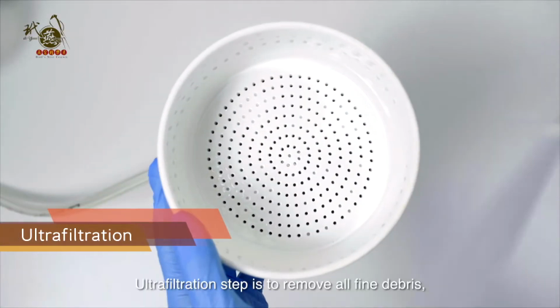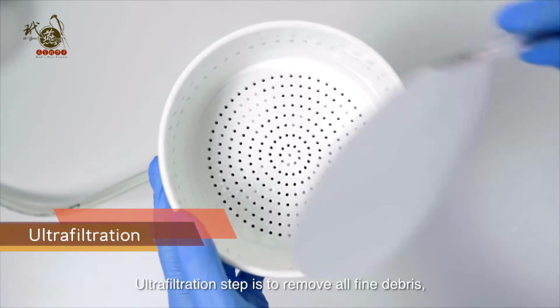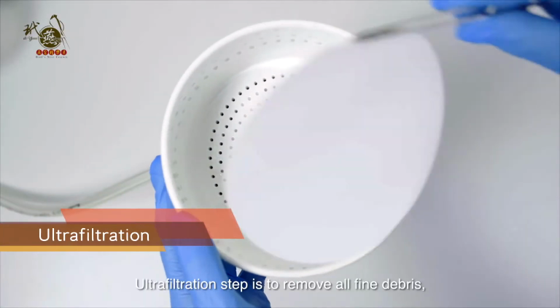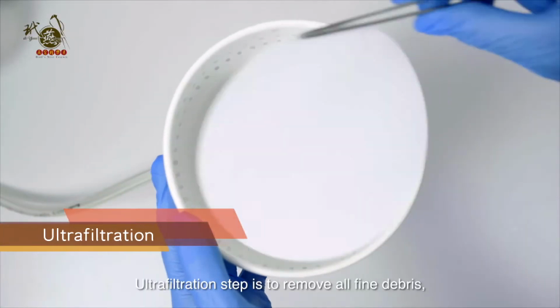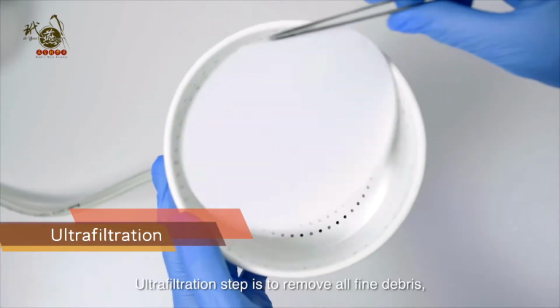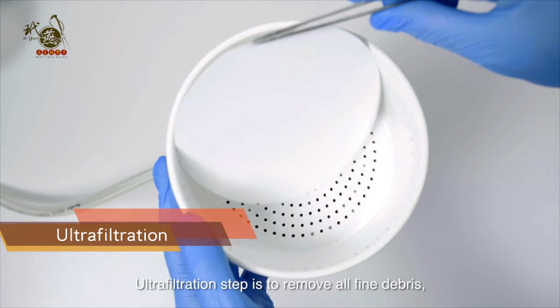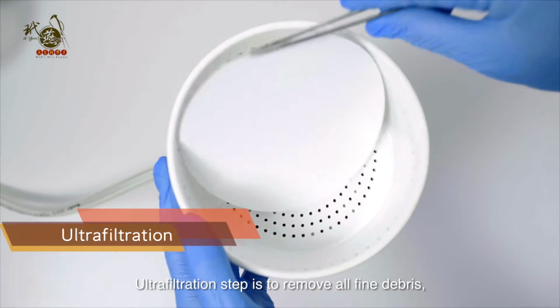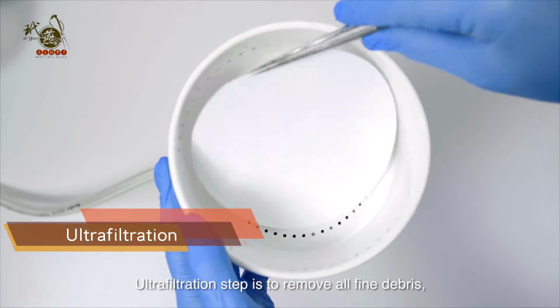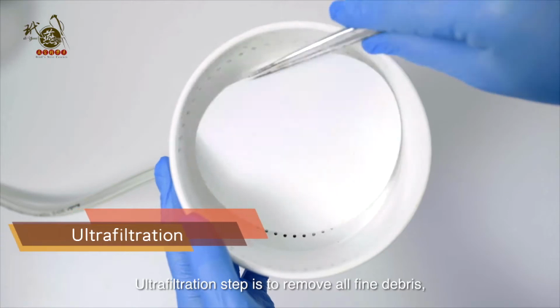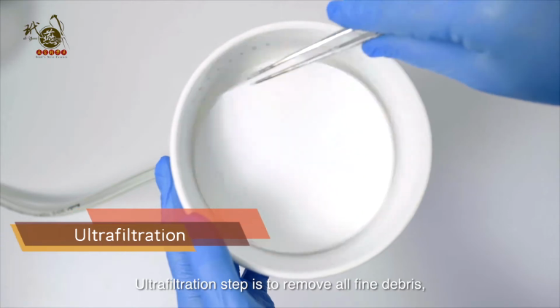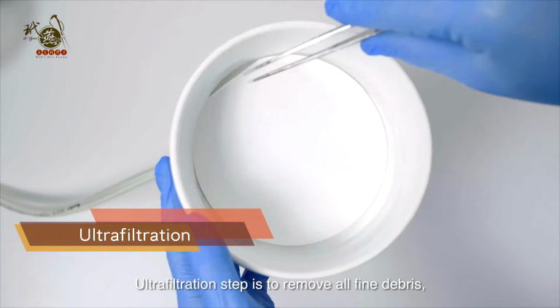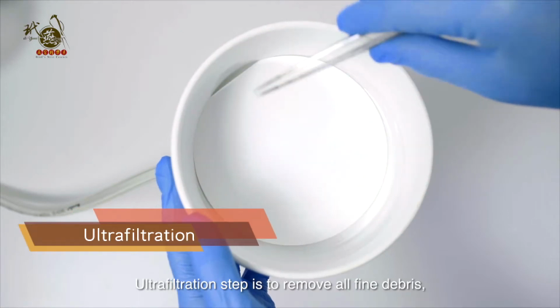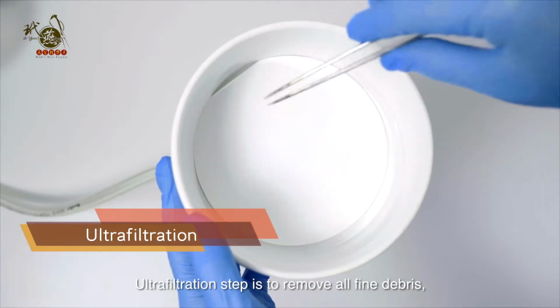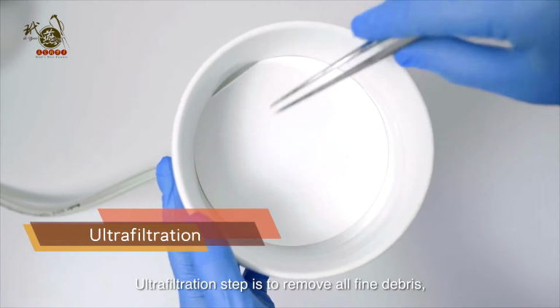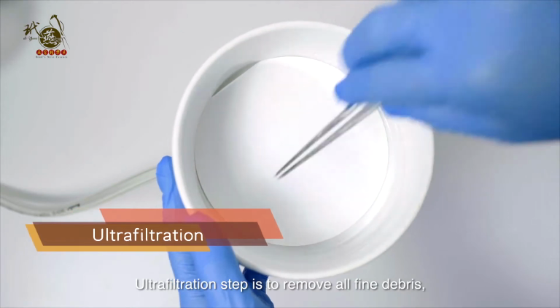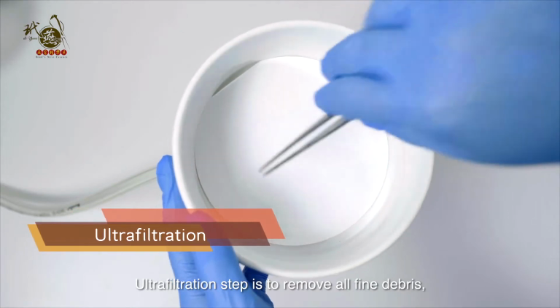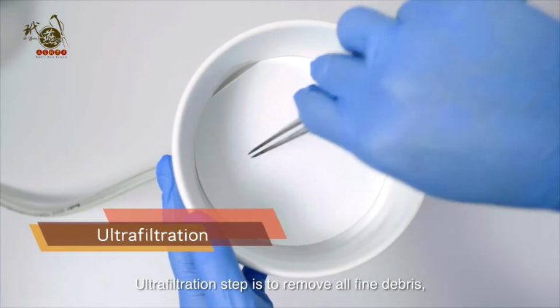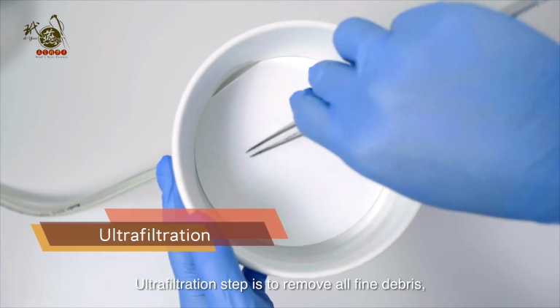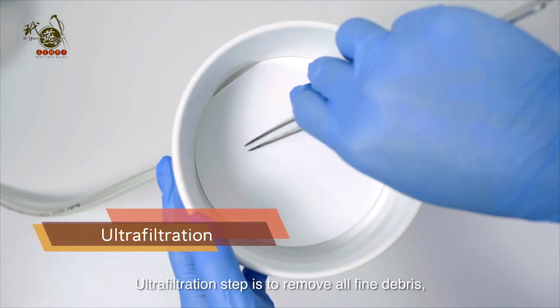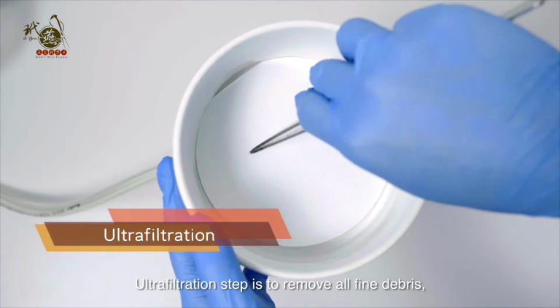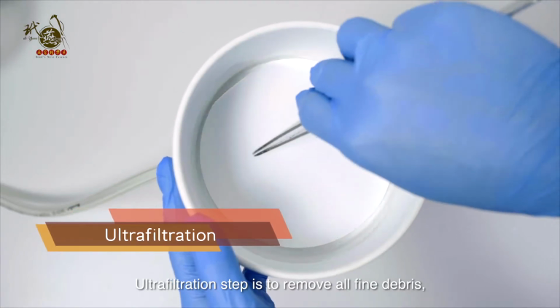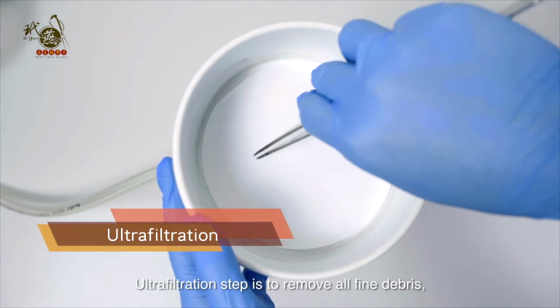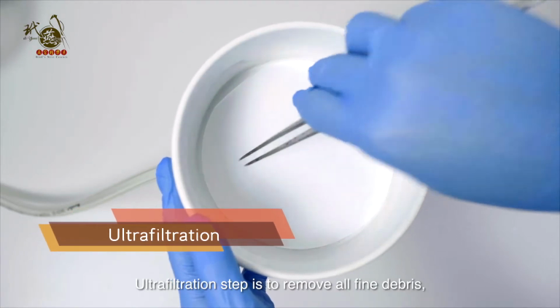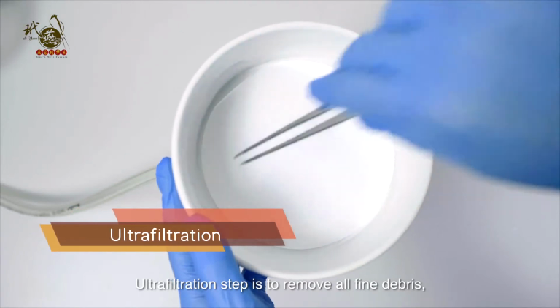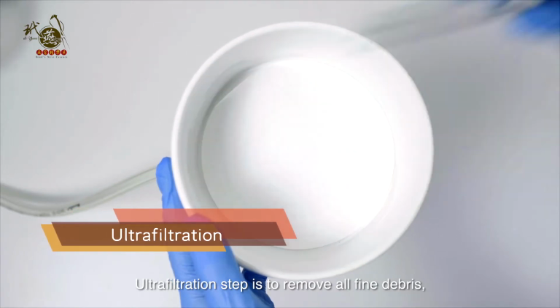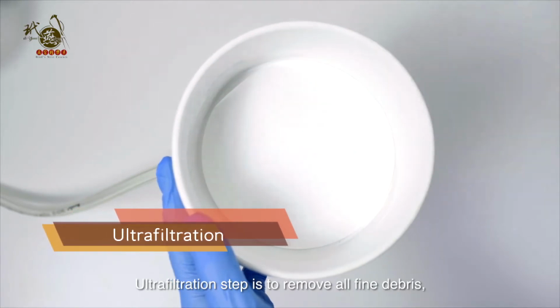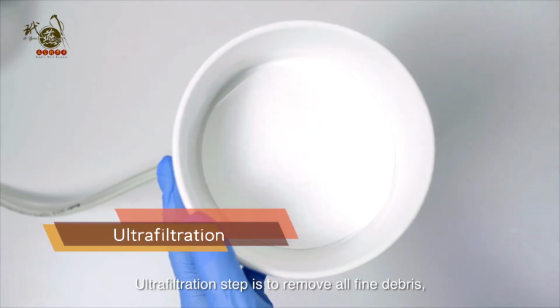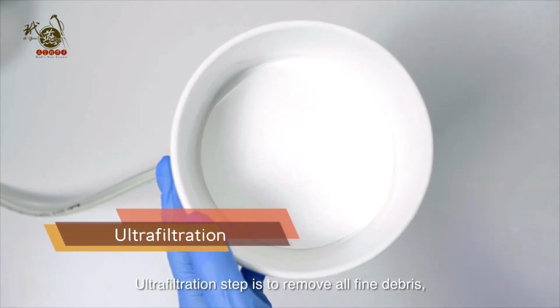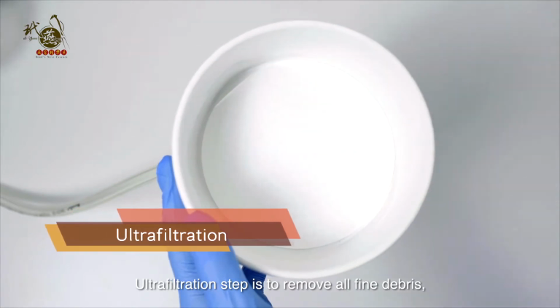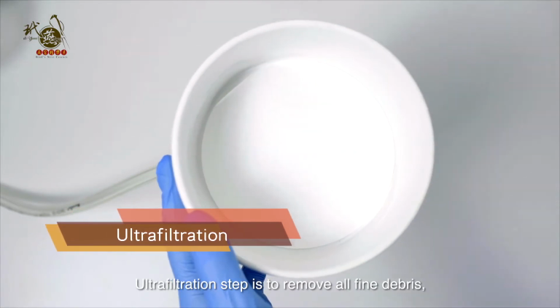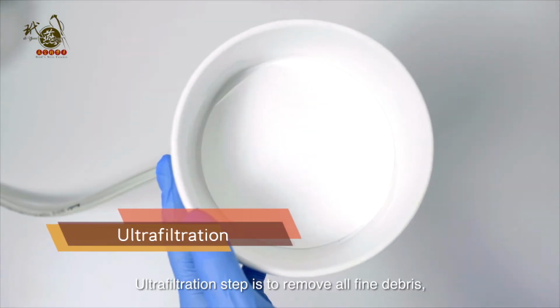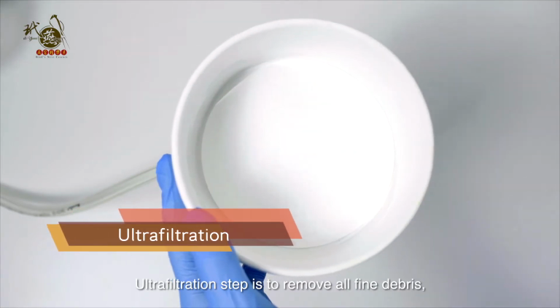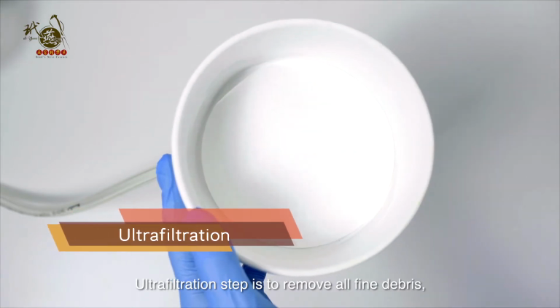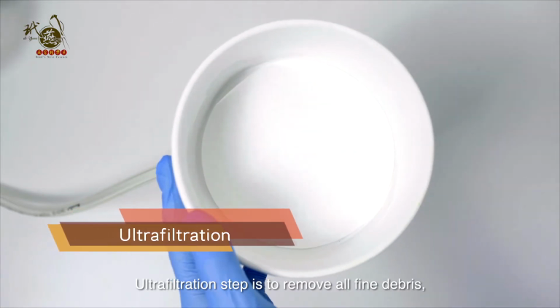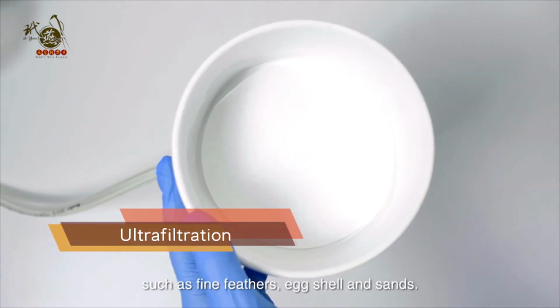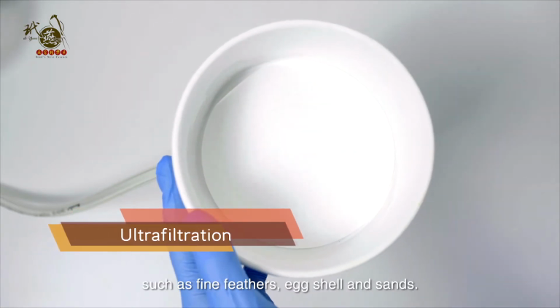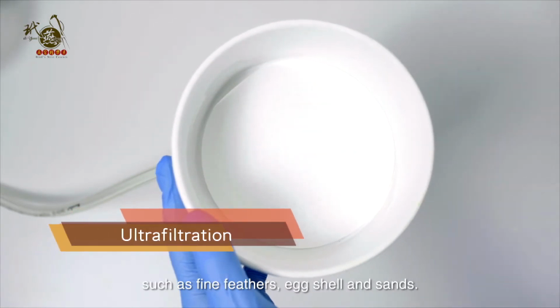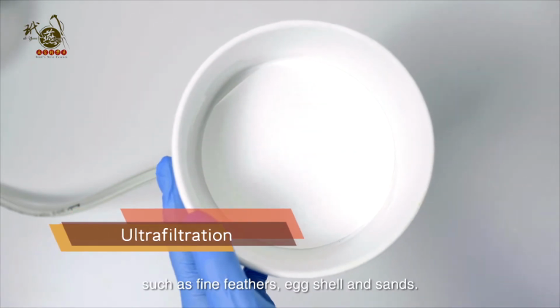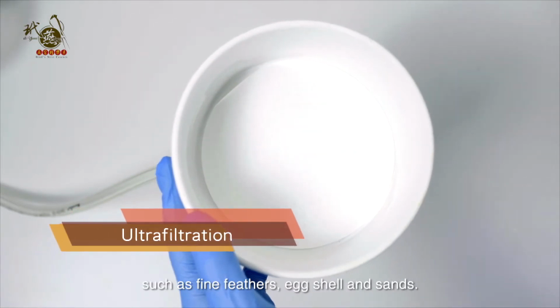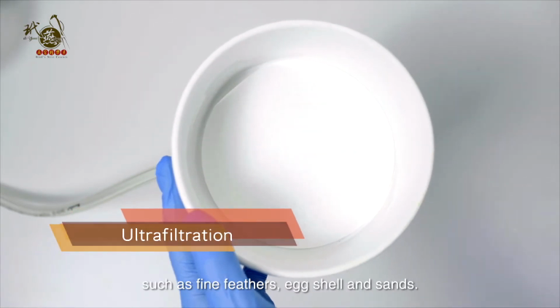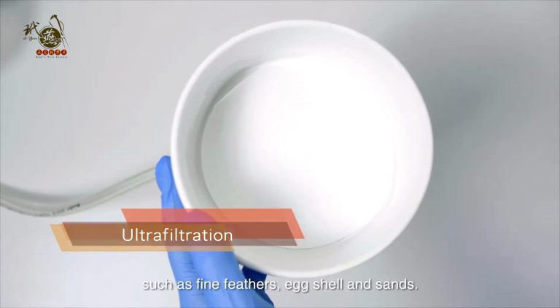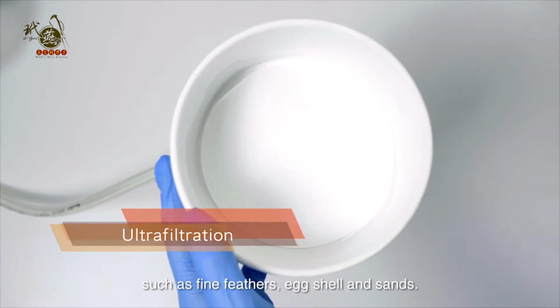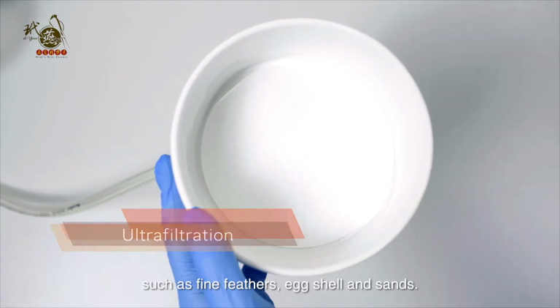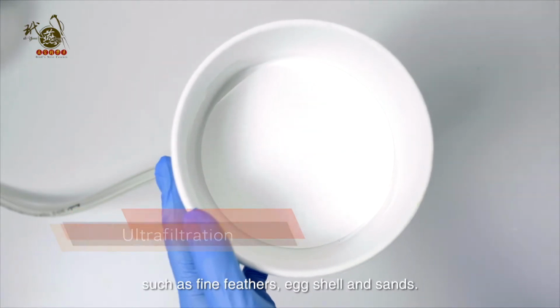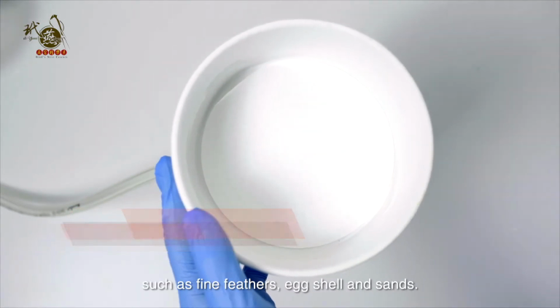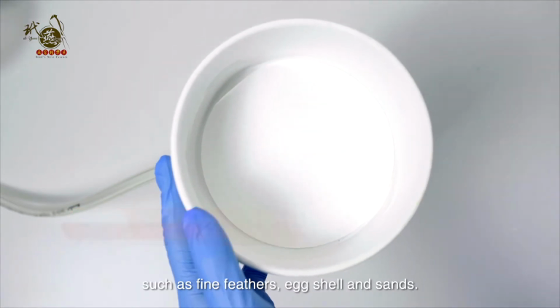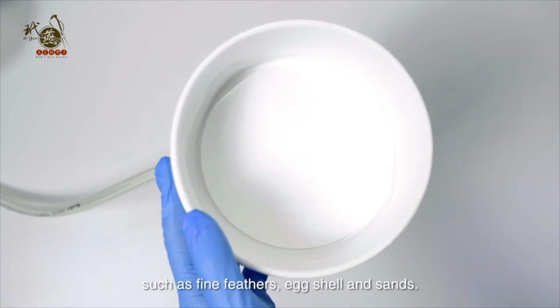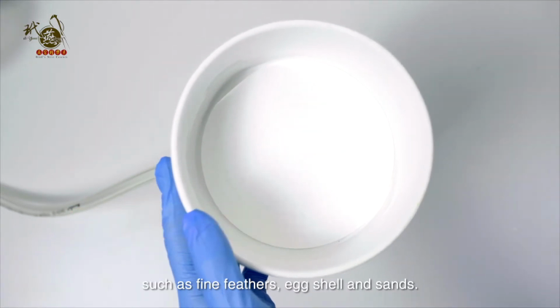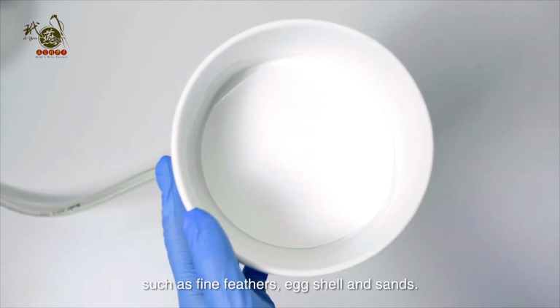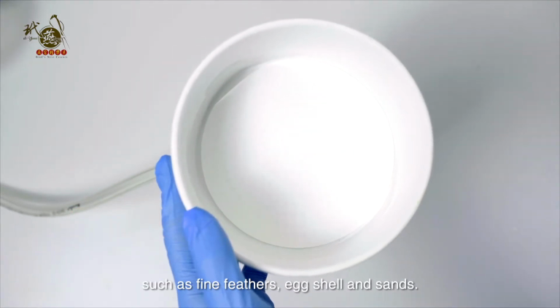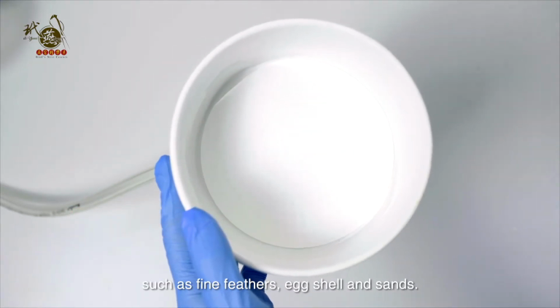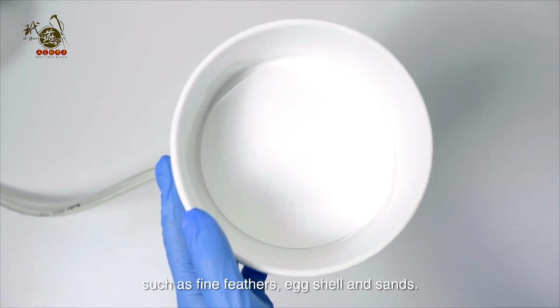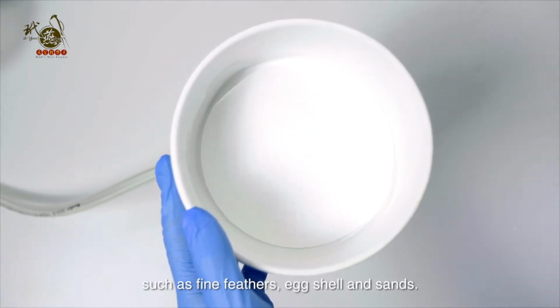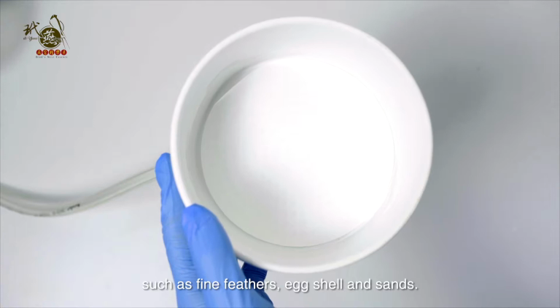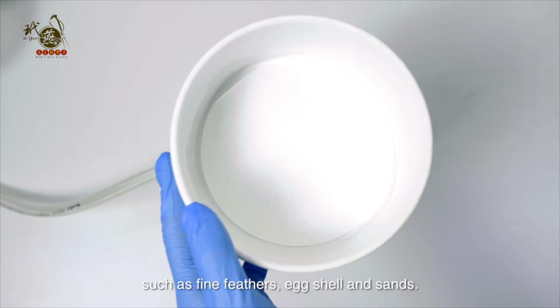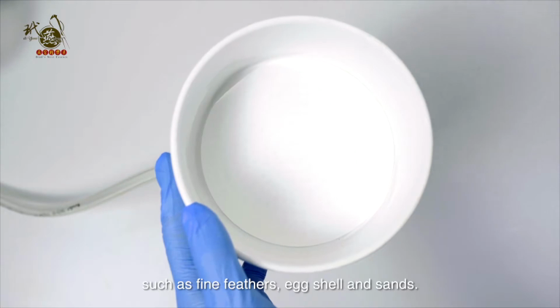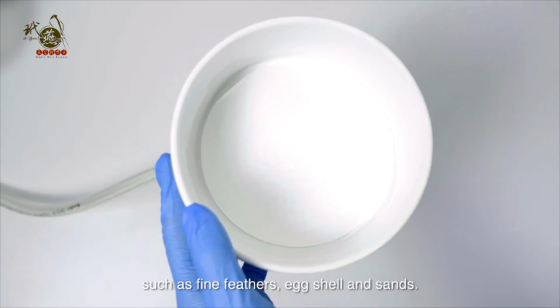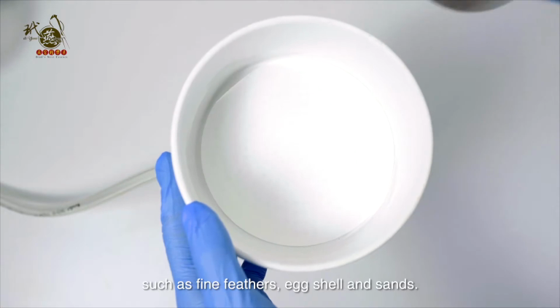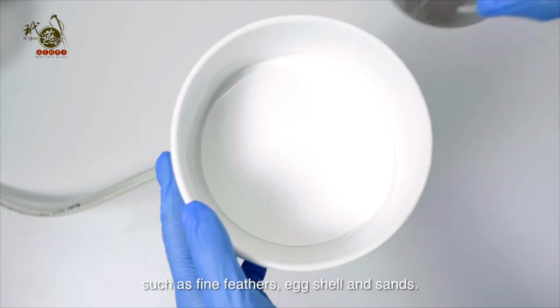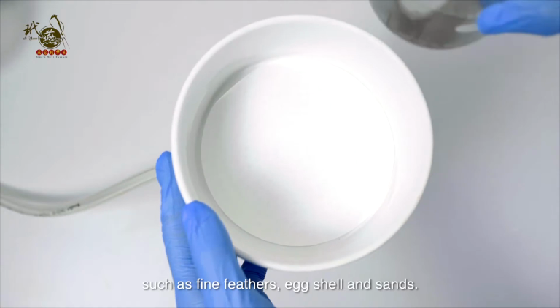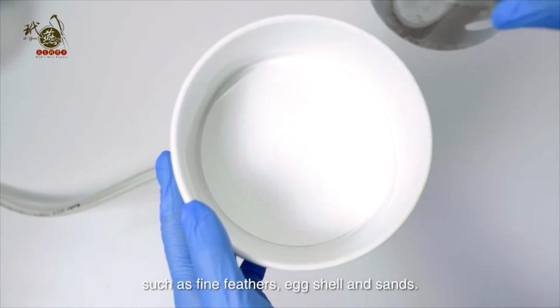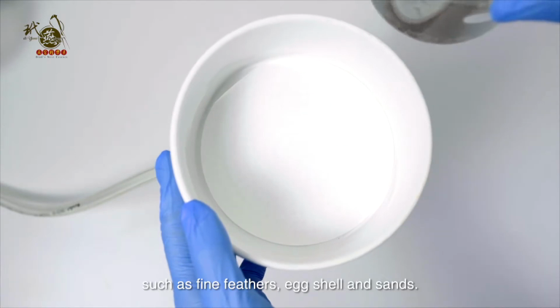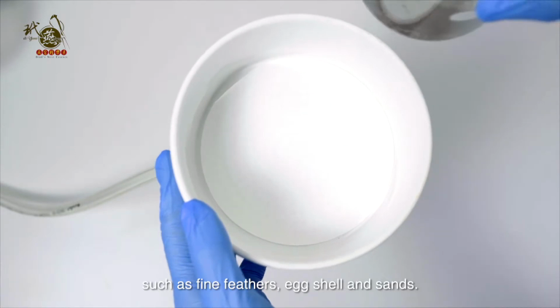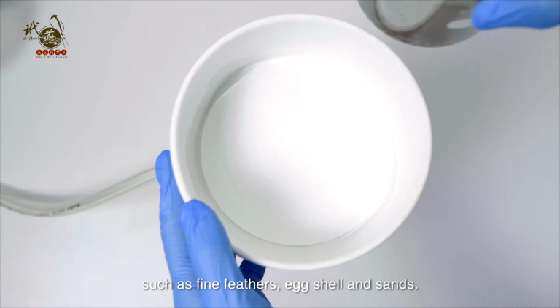The ultrafiltration step is to remove all fine debris such as fine feather, egg shell, and sand.